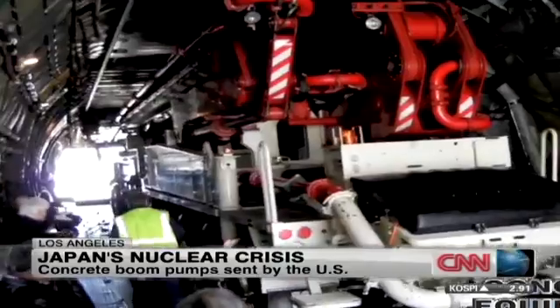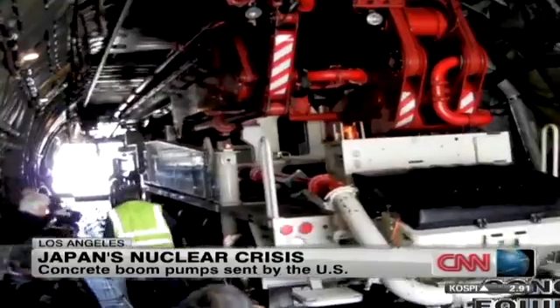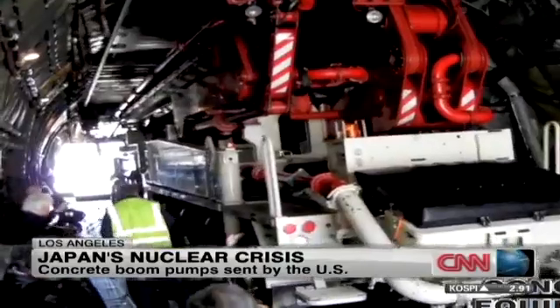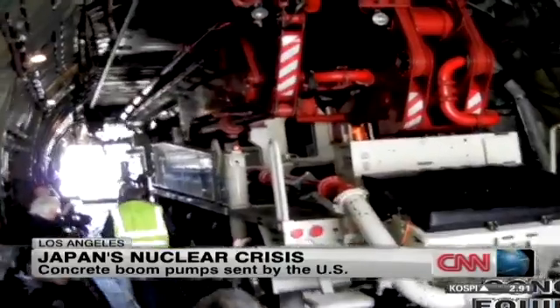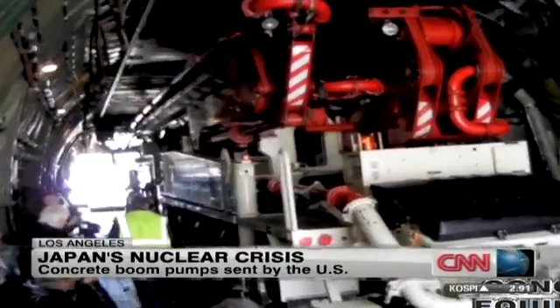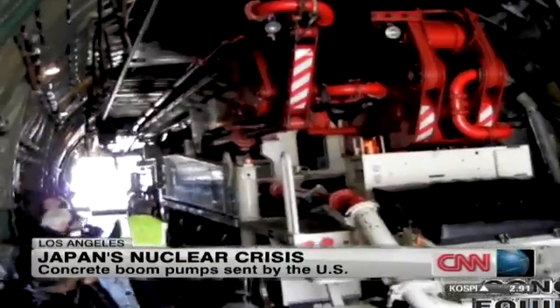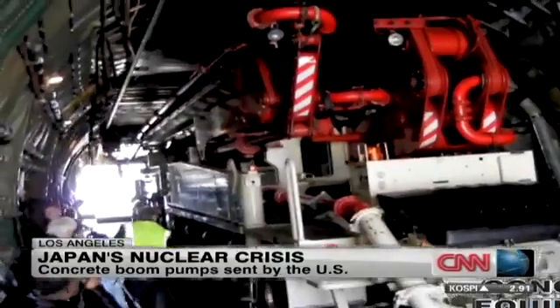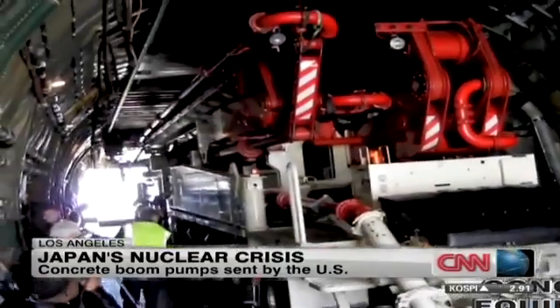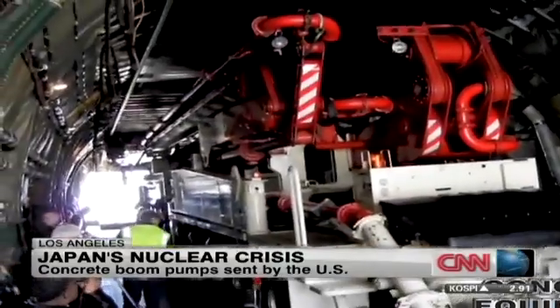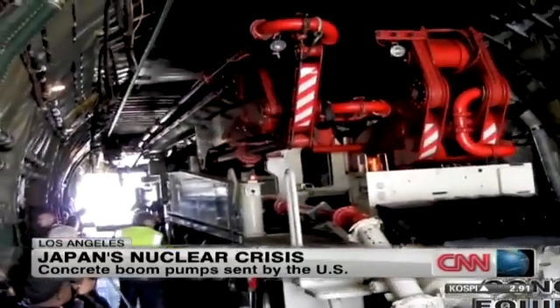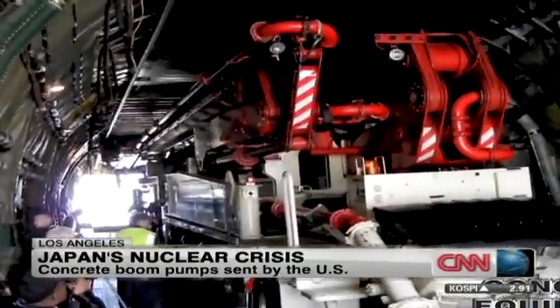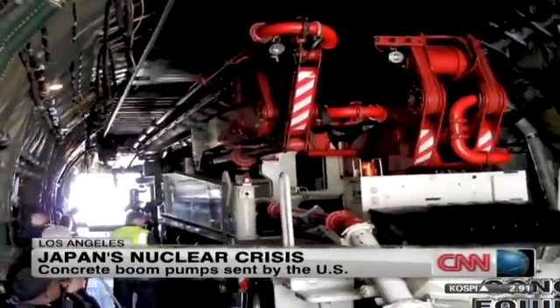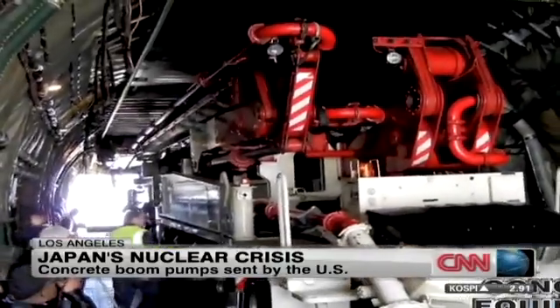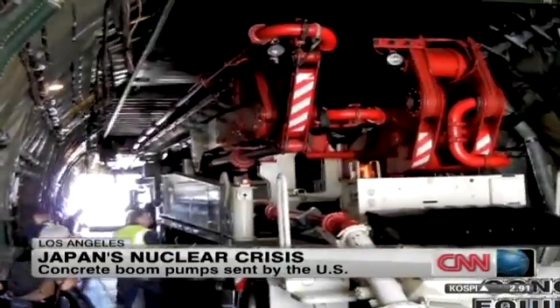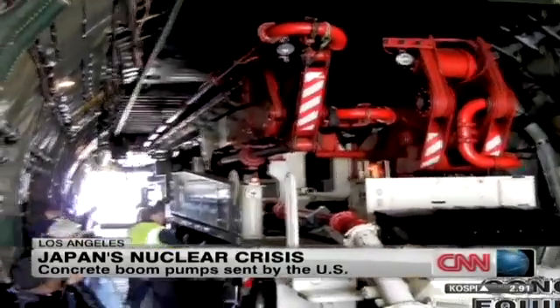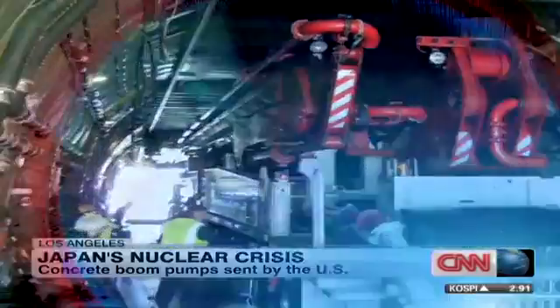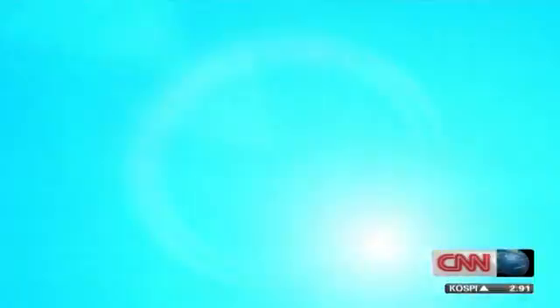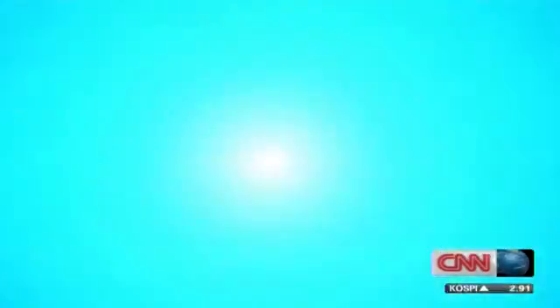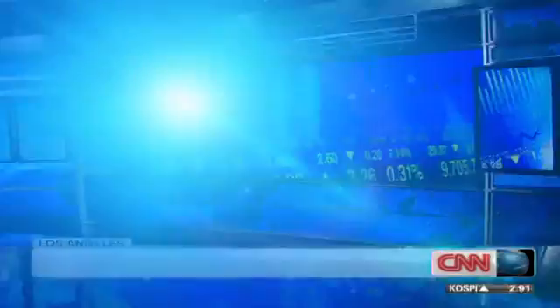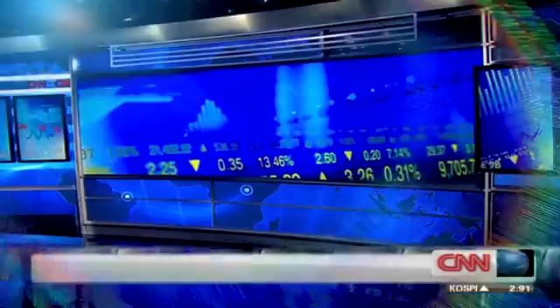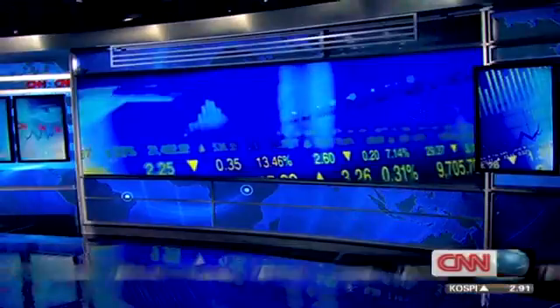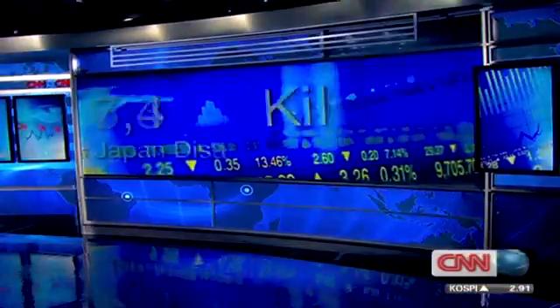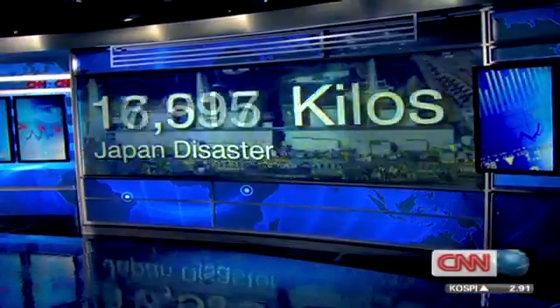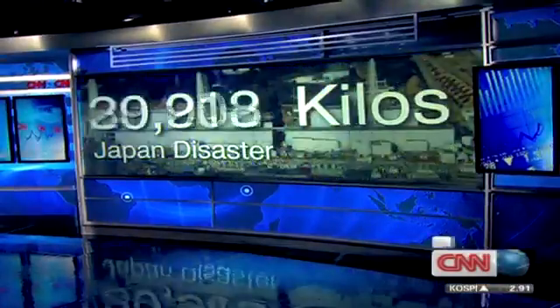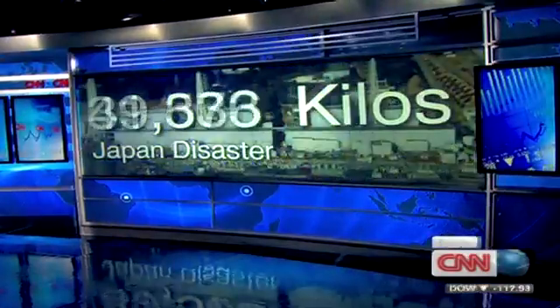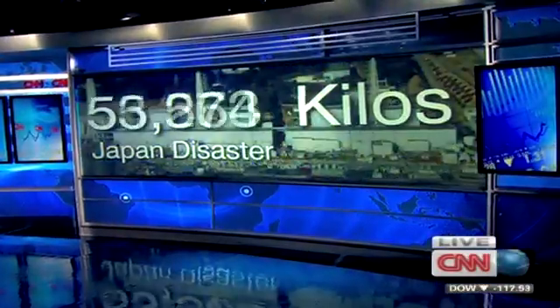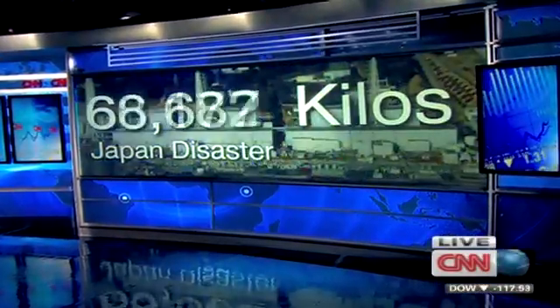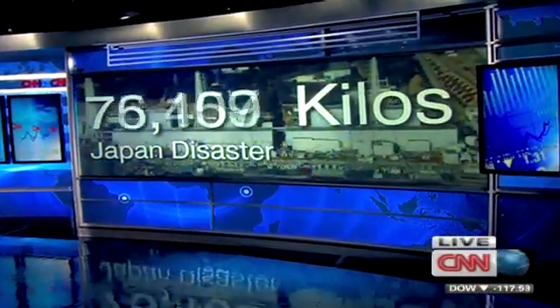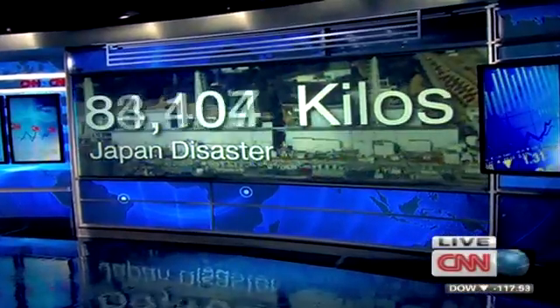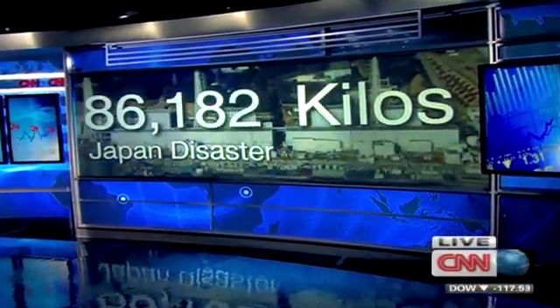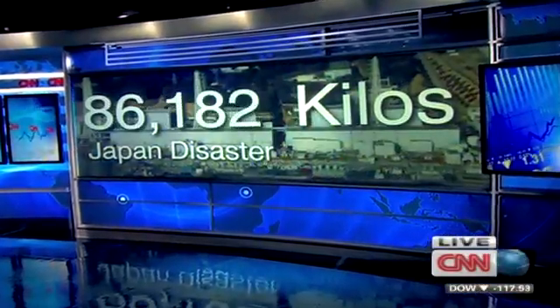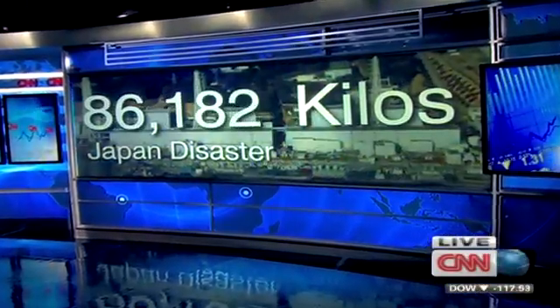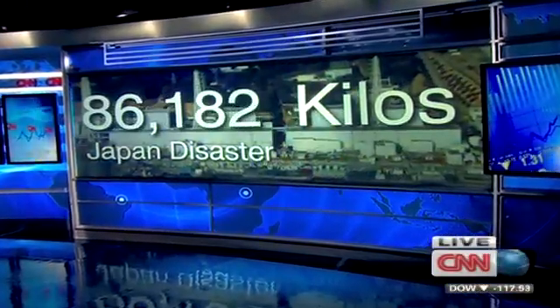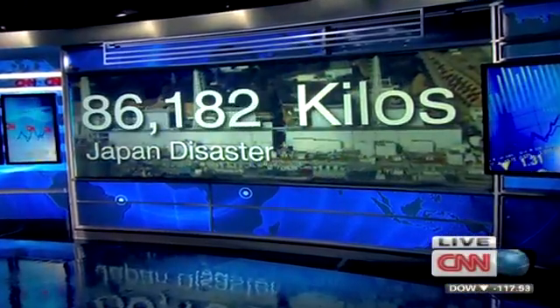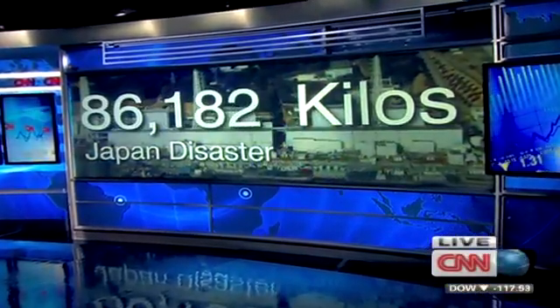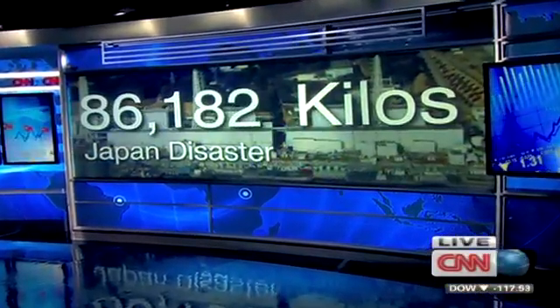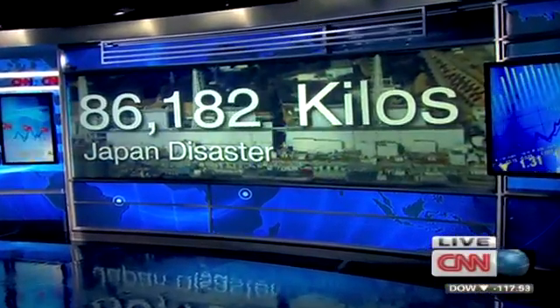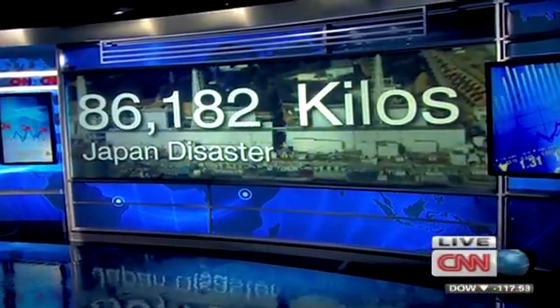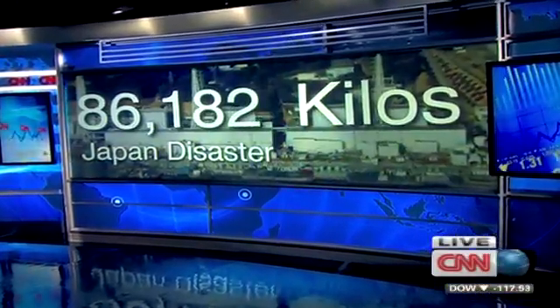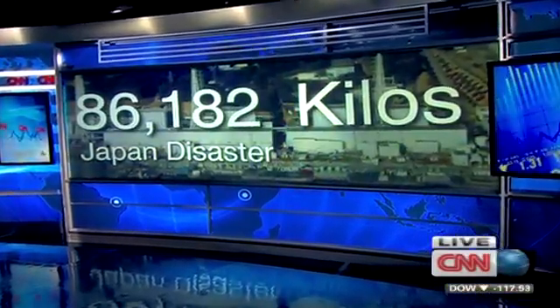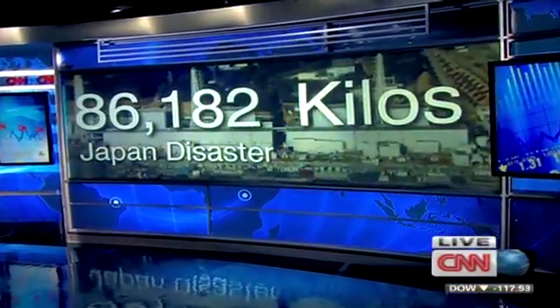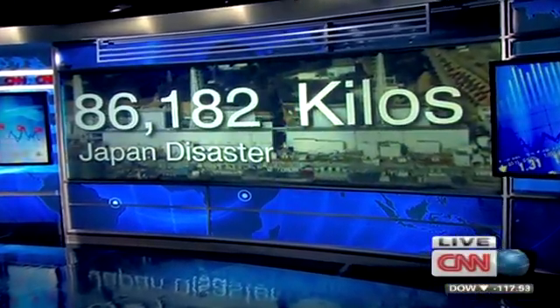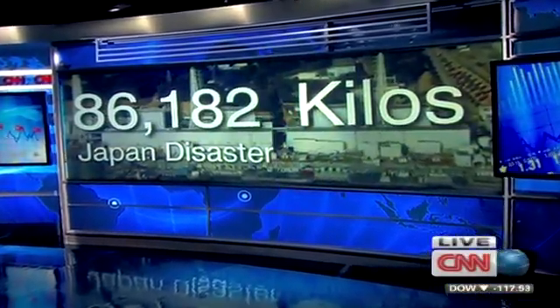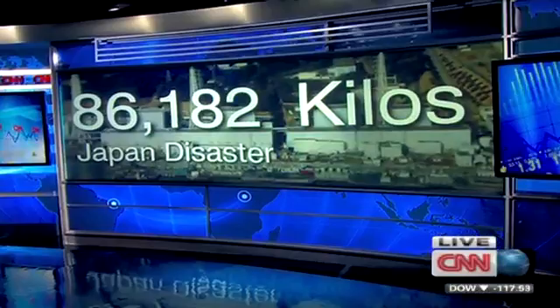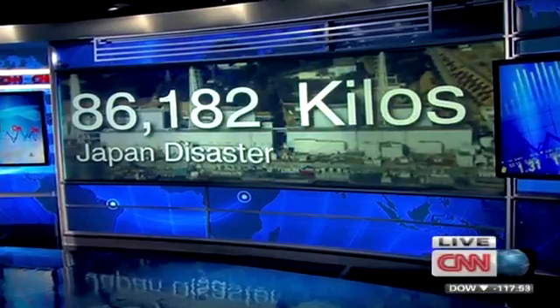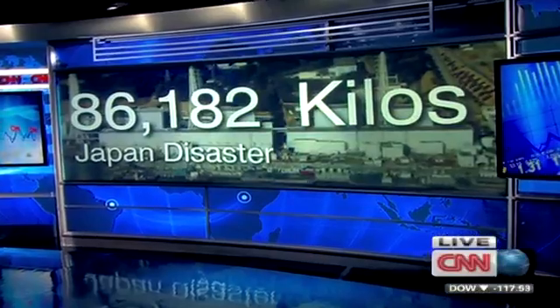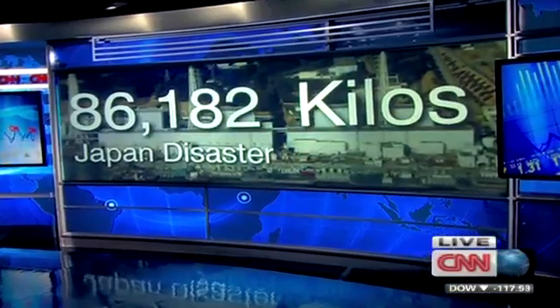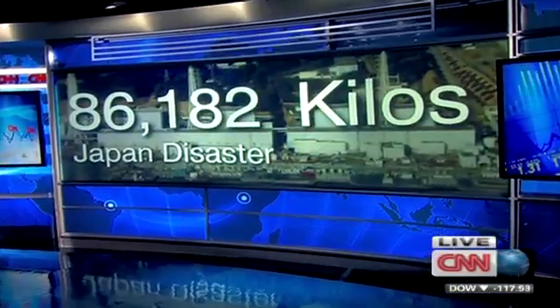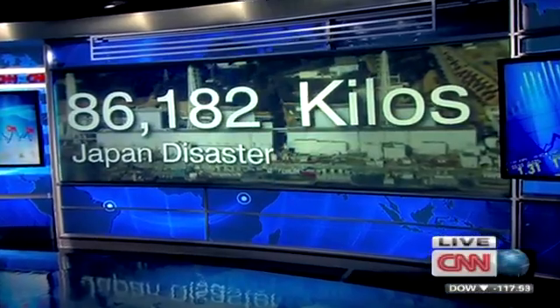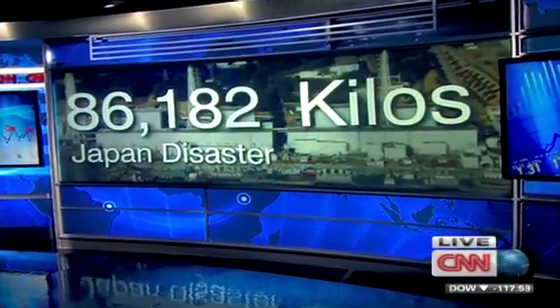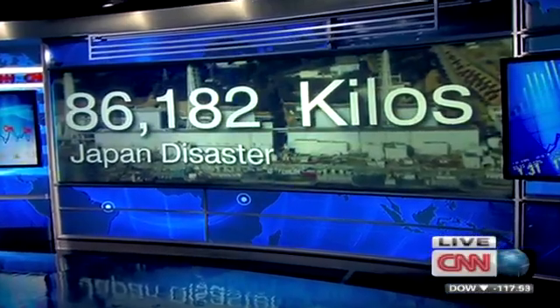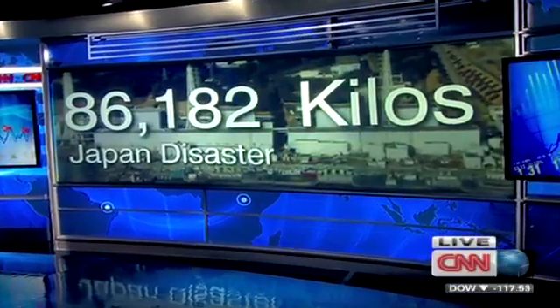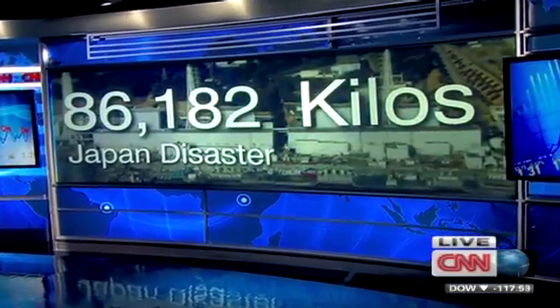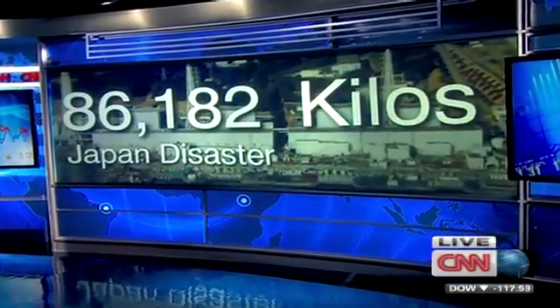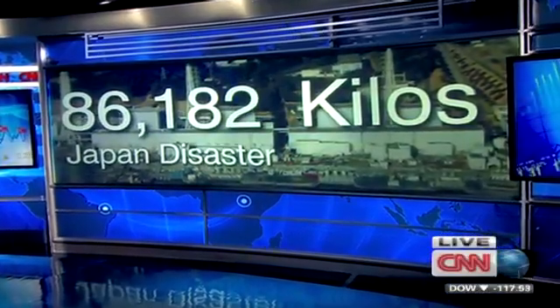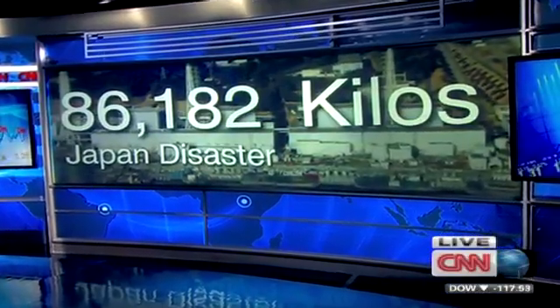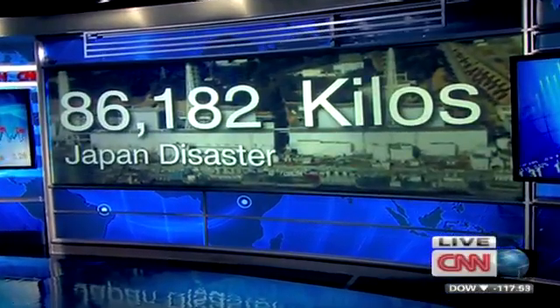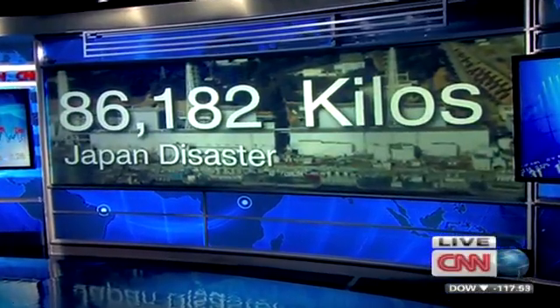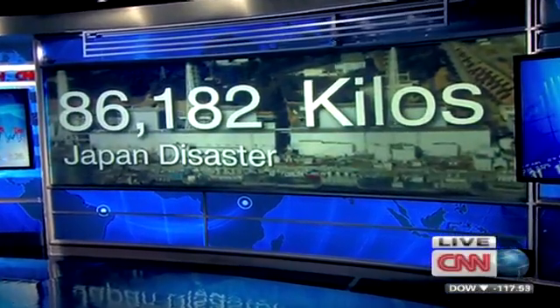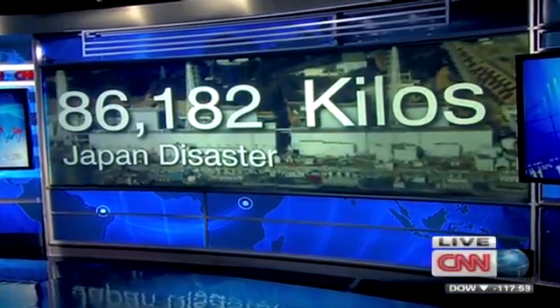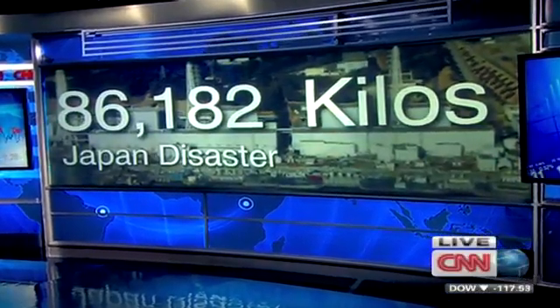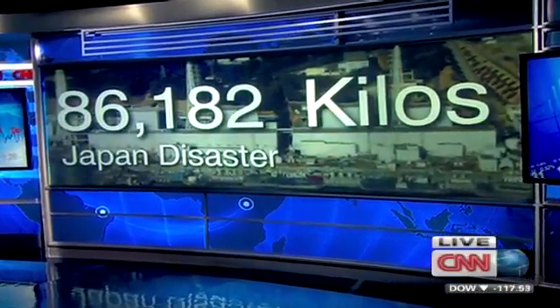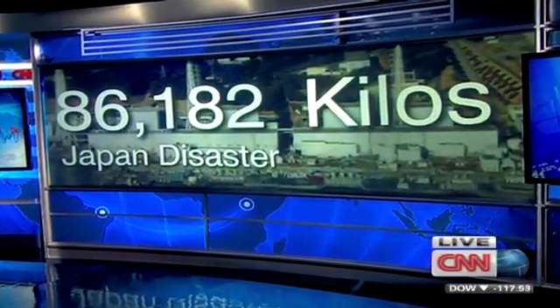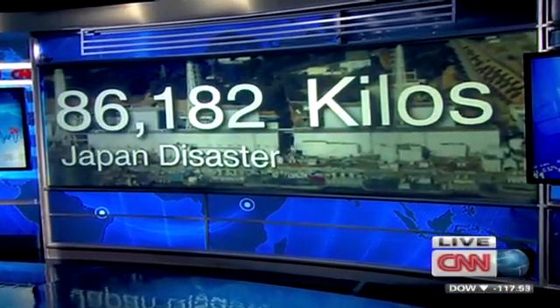And that brings us to our big number. Each pump weighs about 86,000 kilos and has a boom reach of over 70 meters.